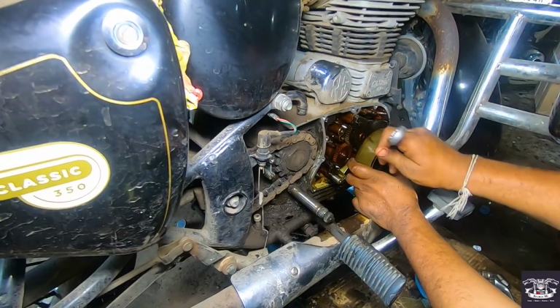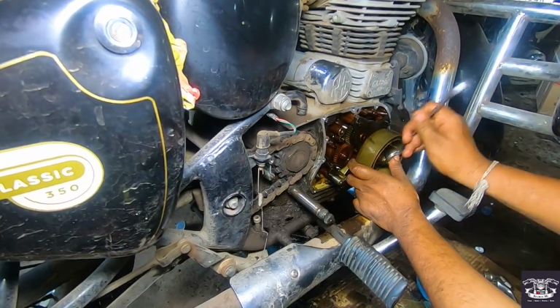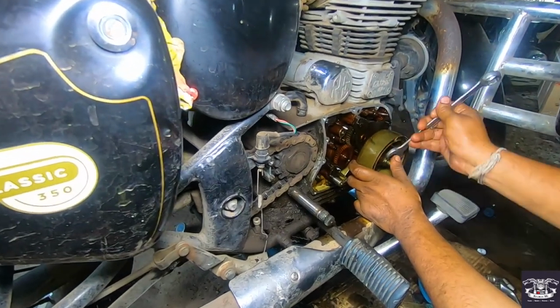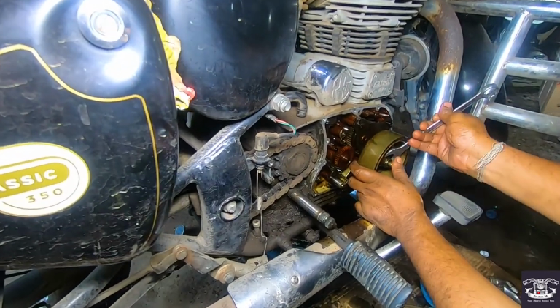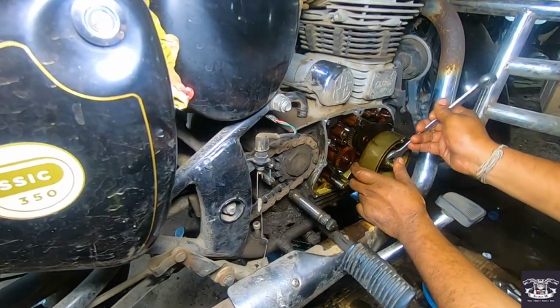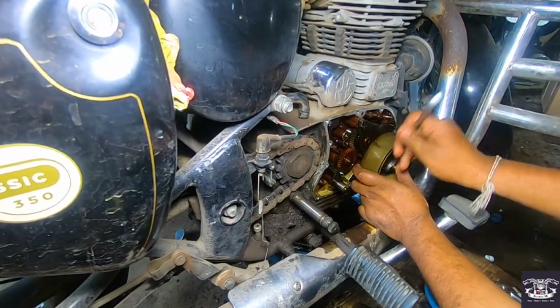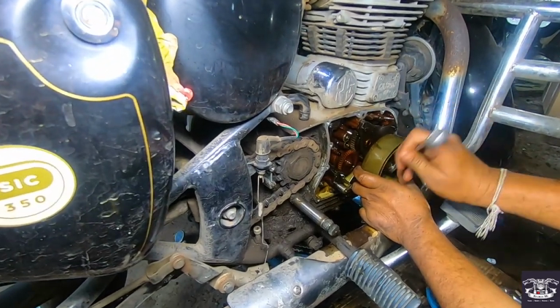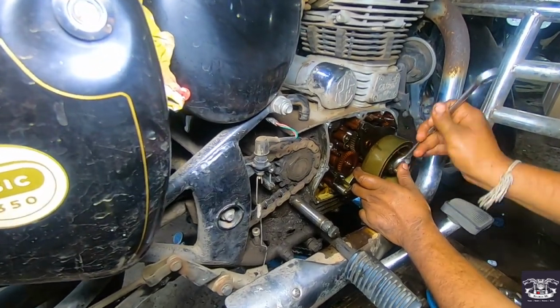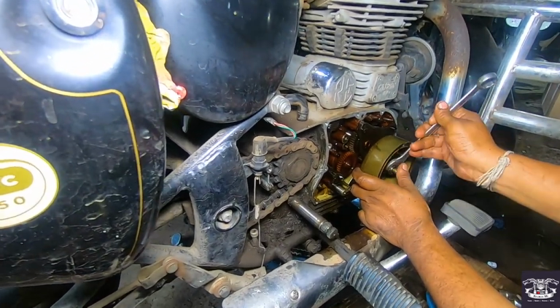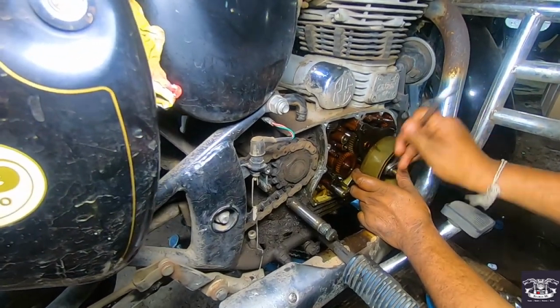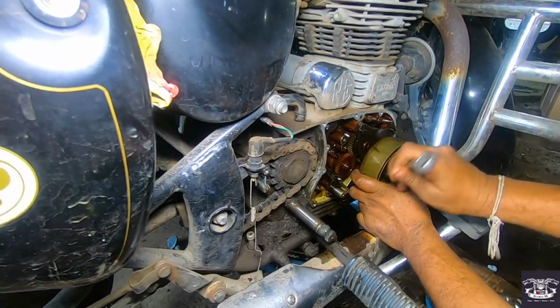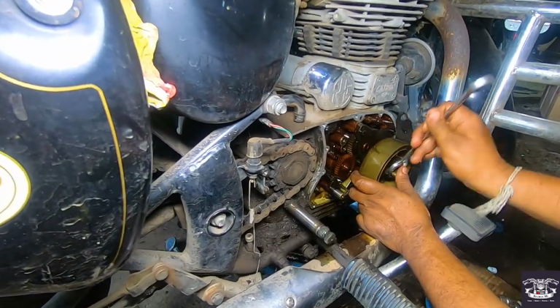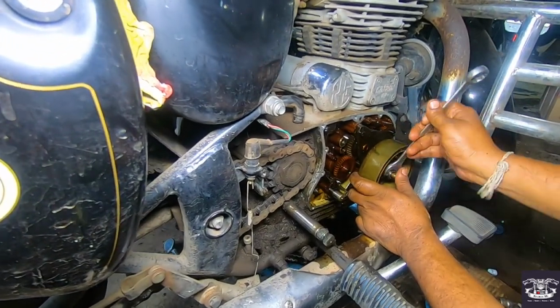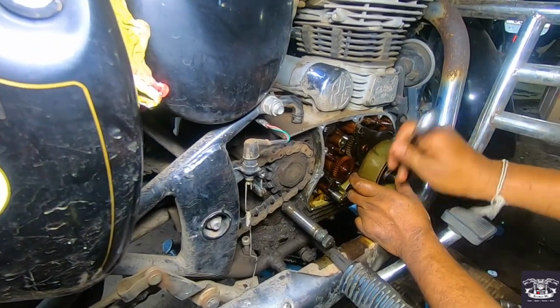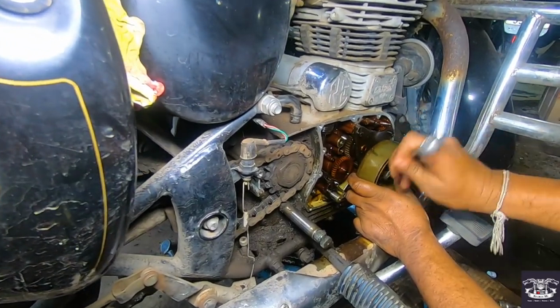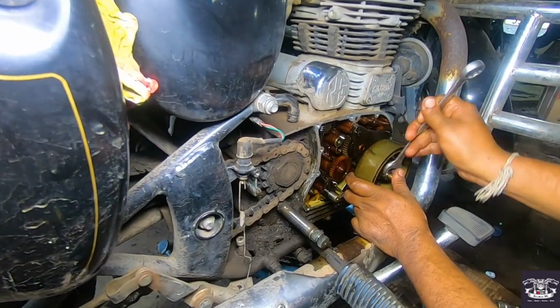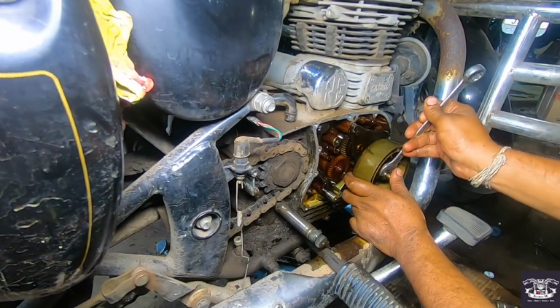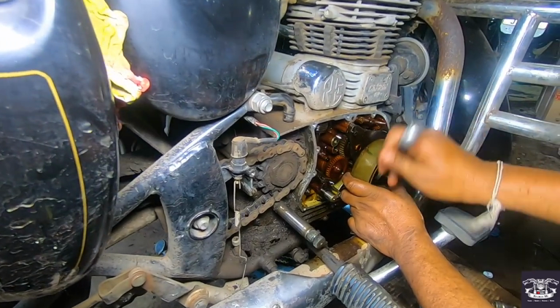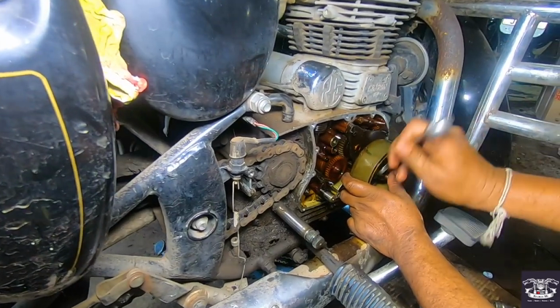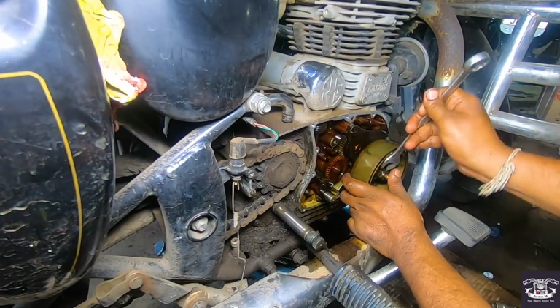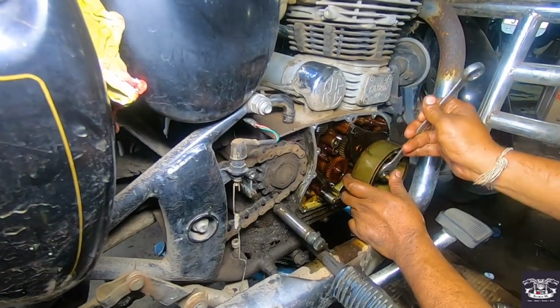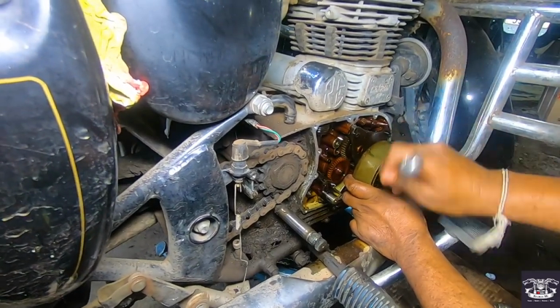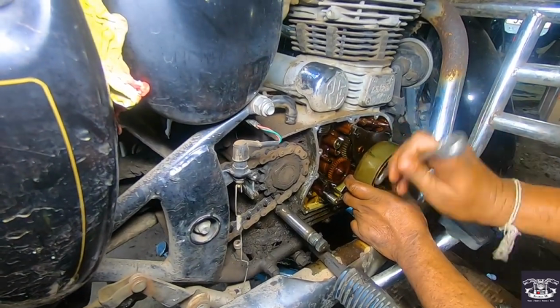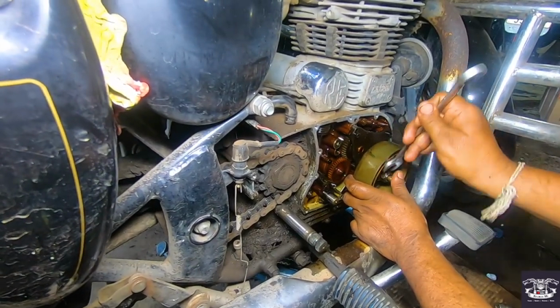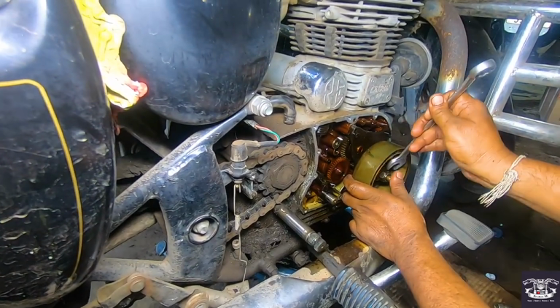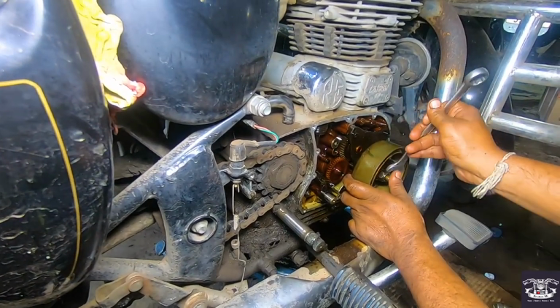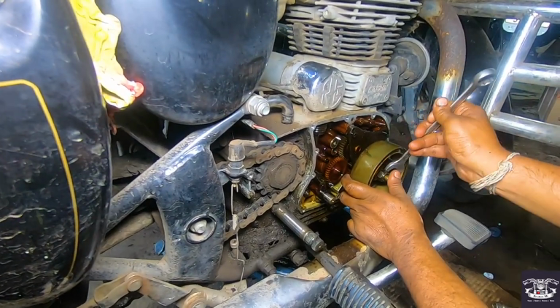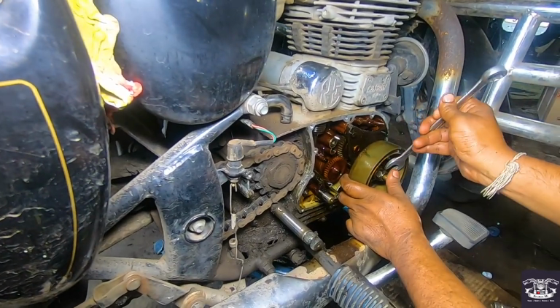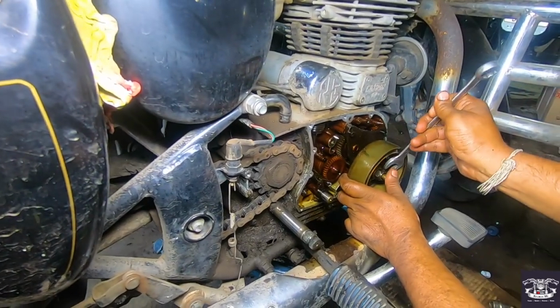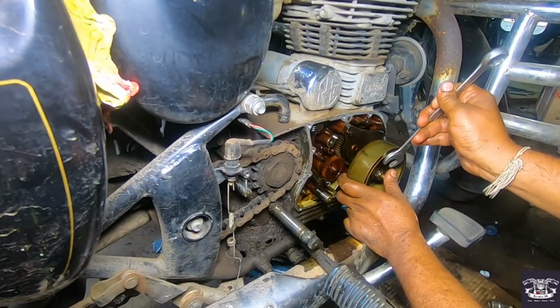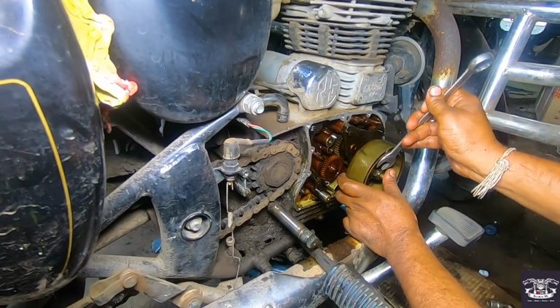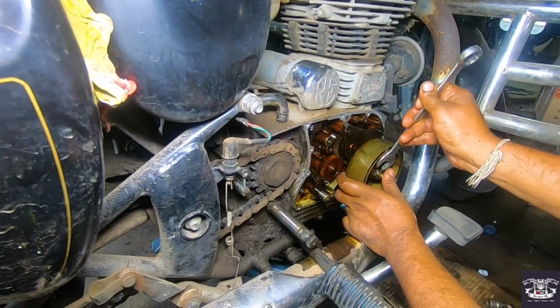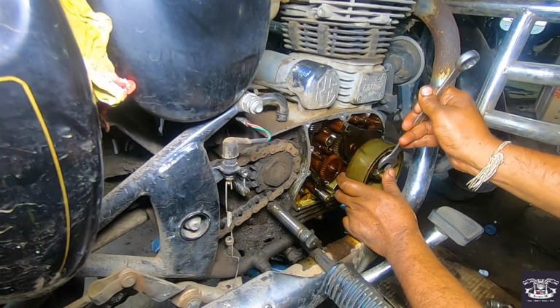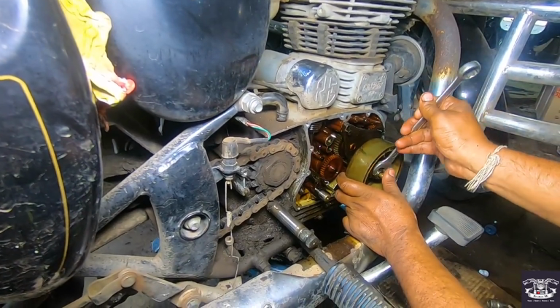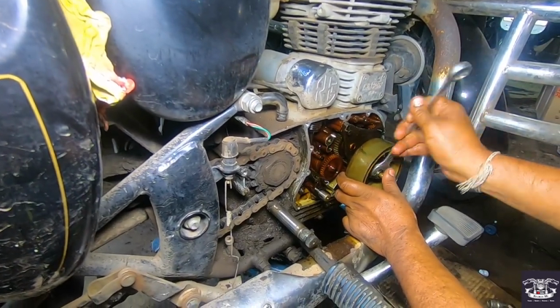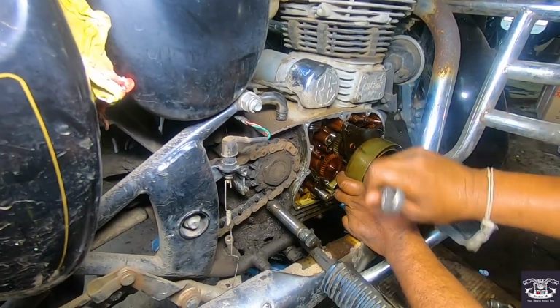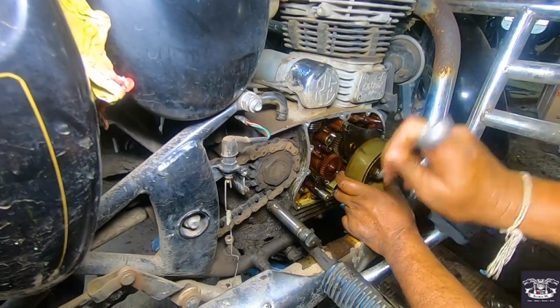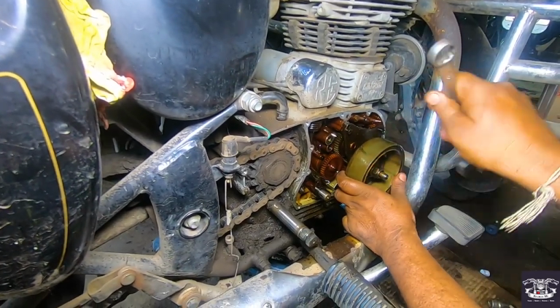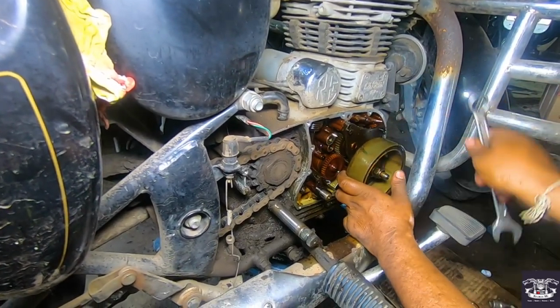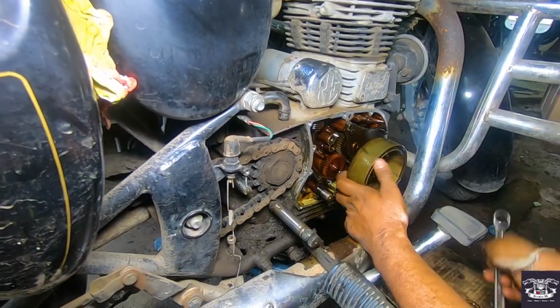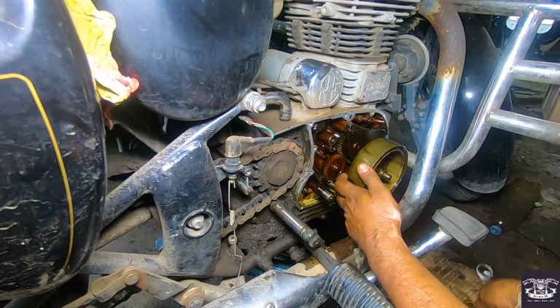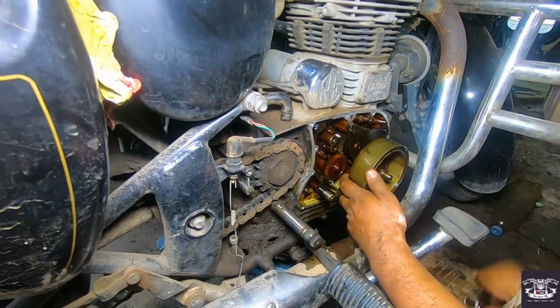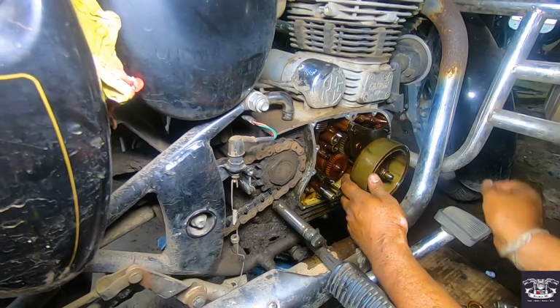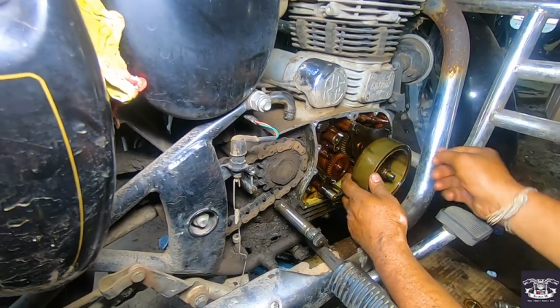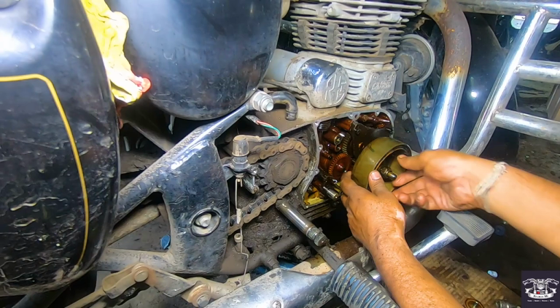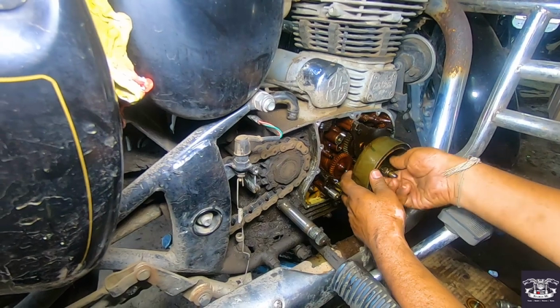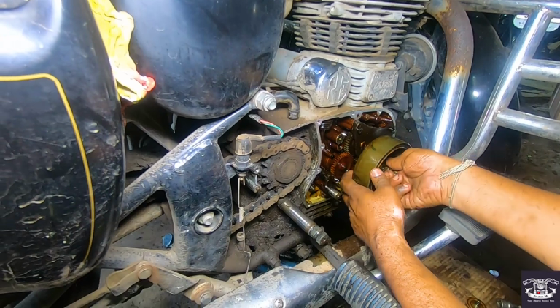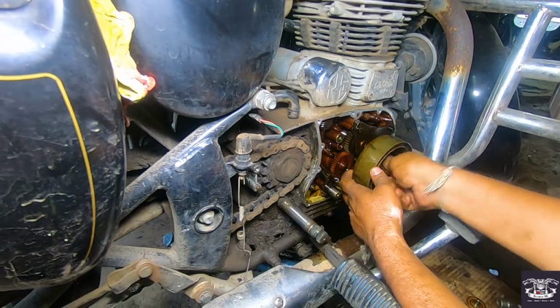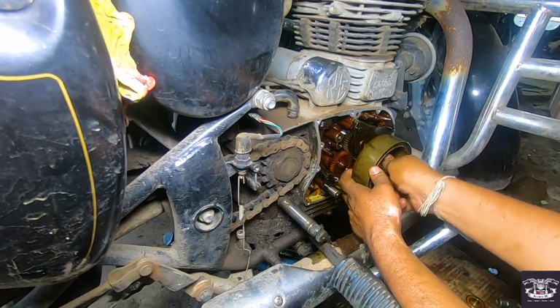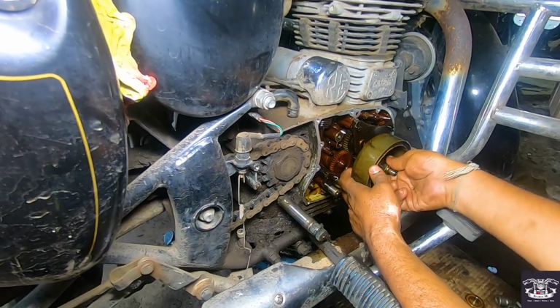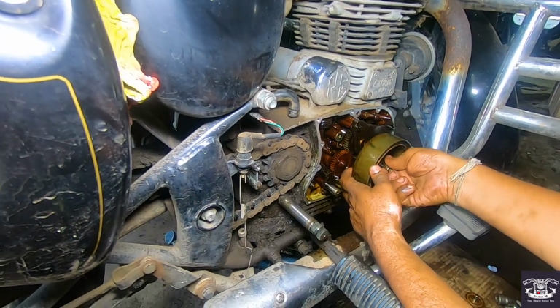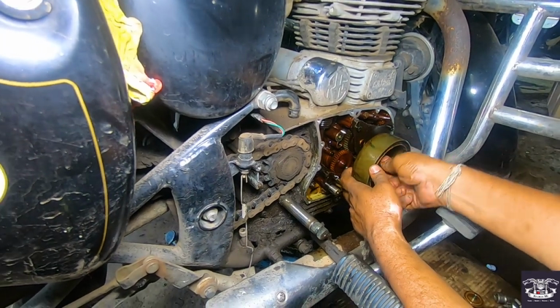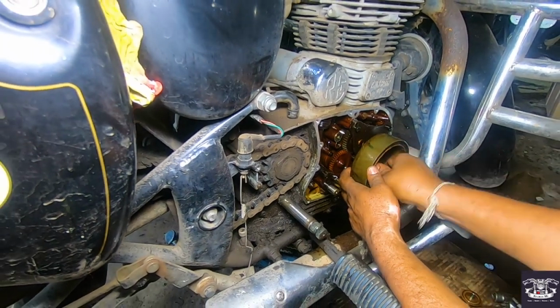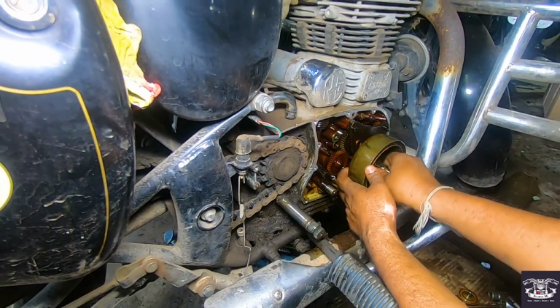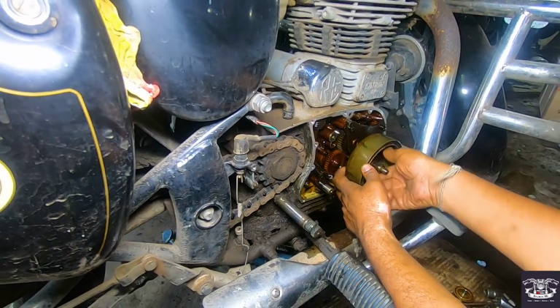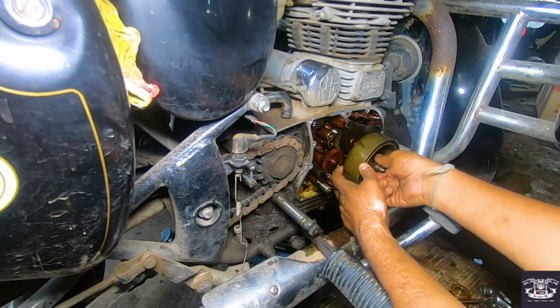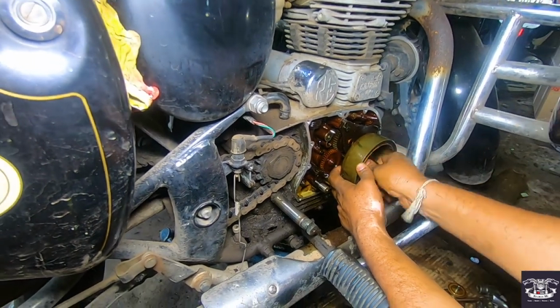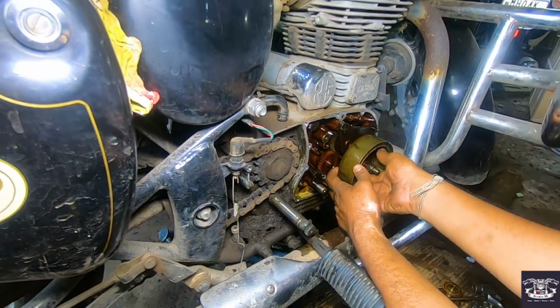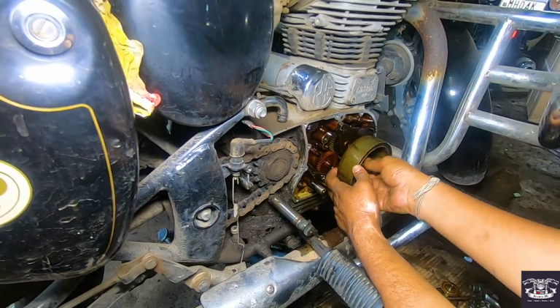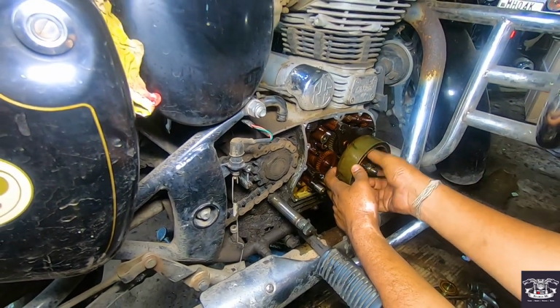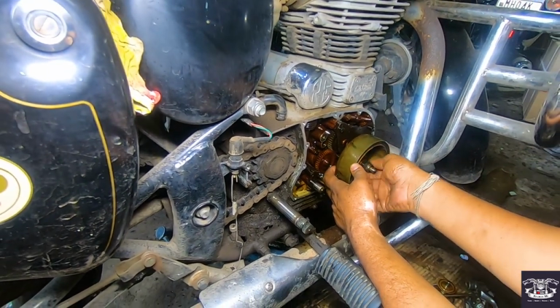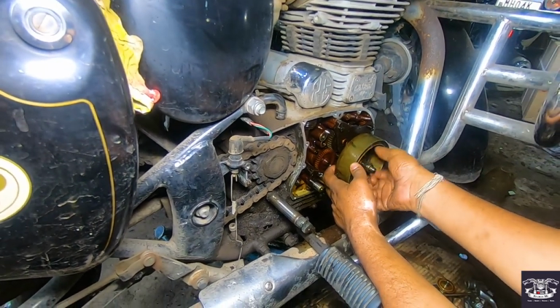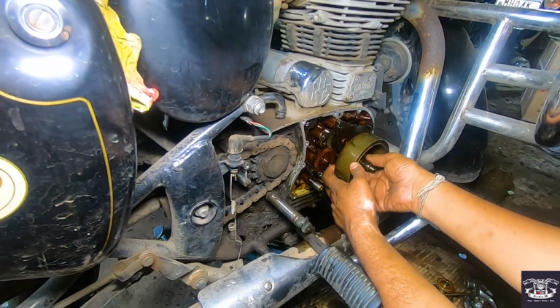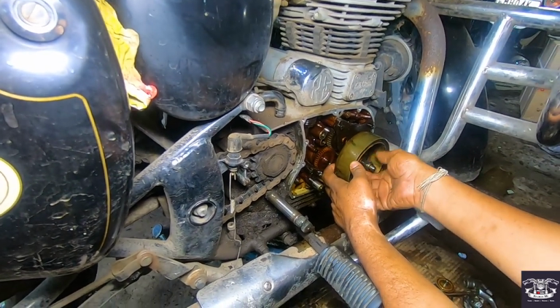This Classic 350 you can see is a BS3 bullet. Now we will change the oil pump.